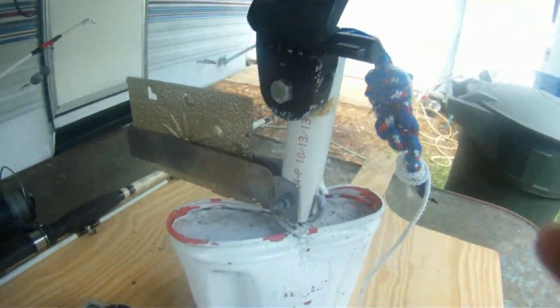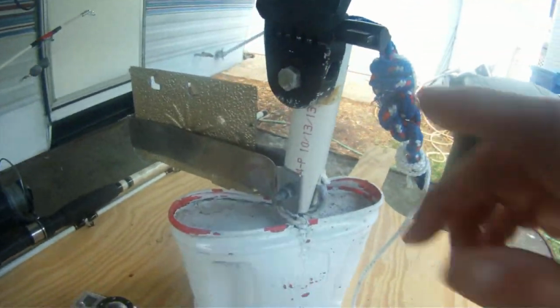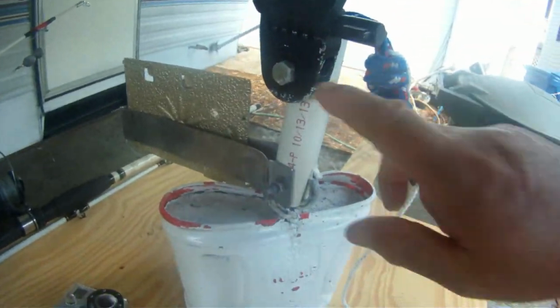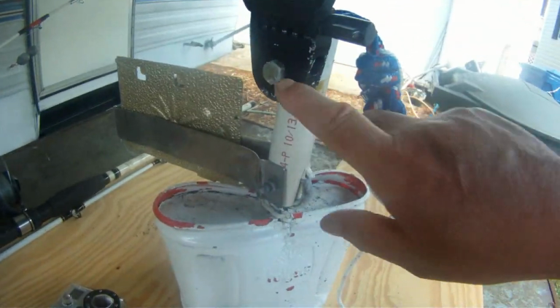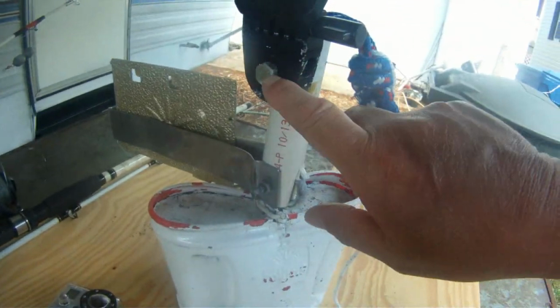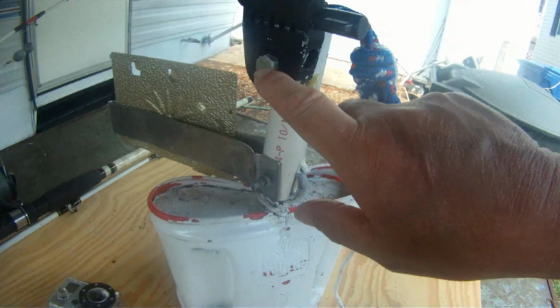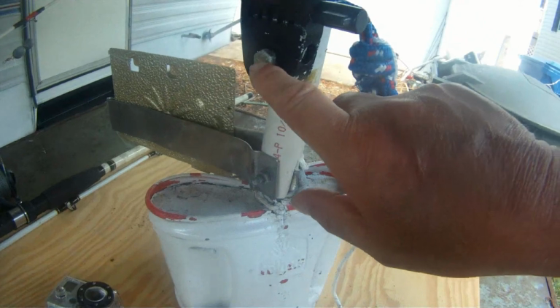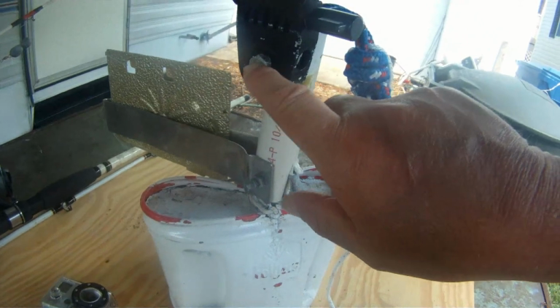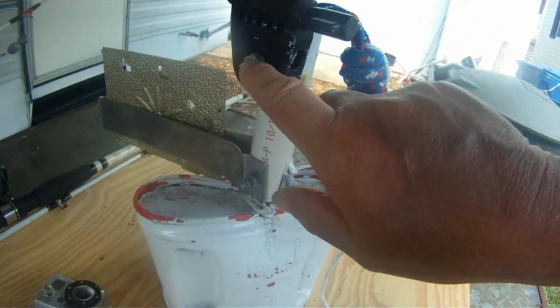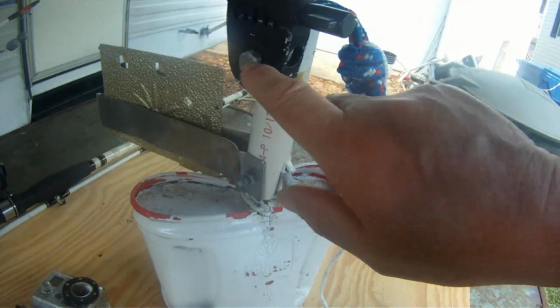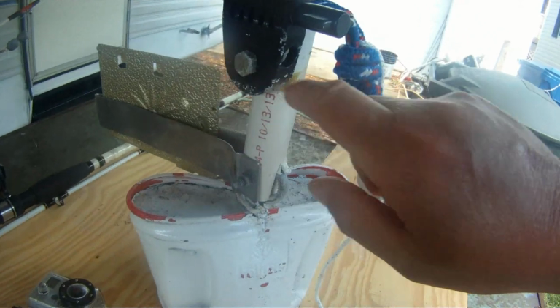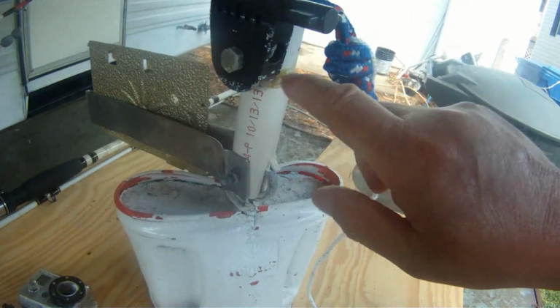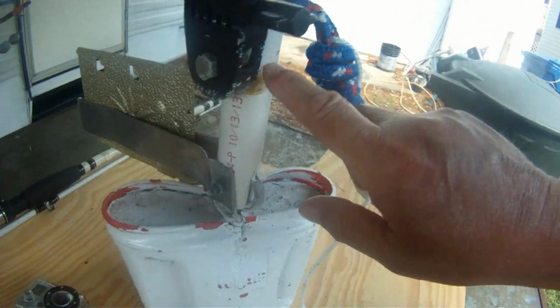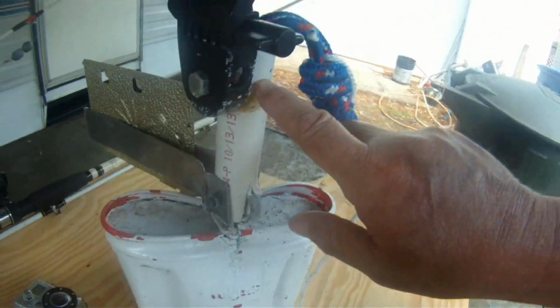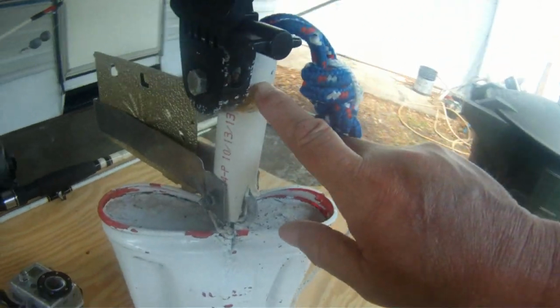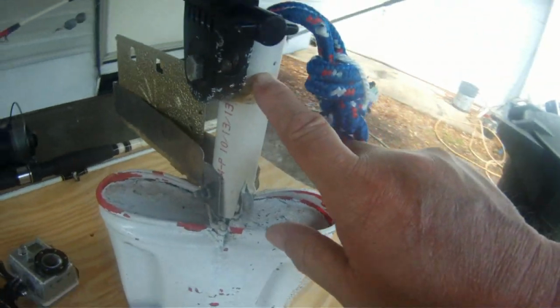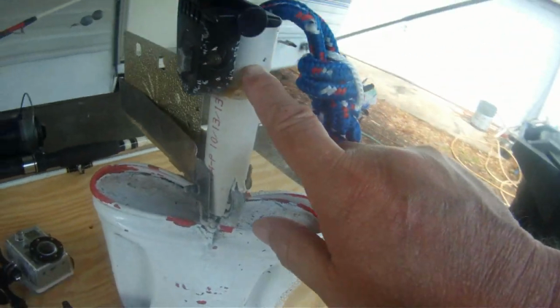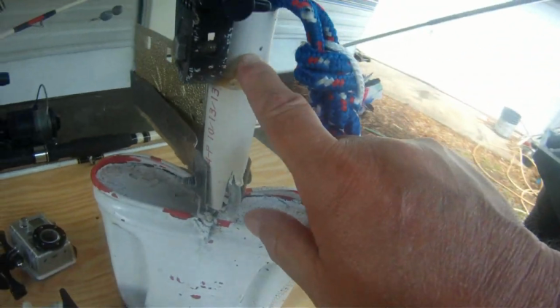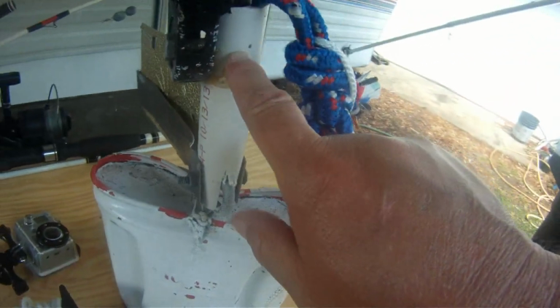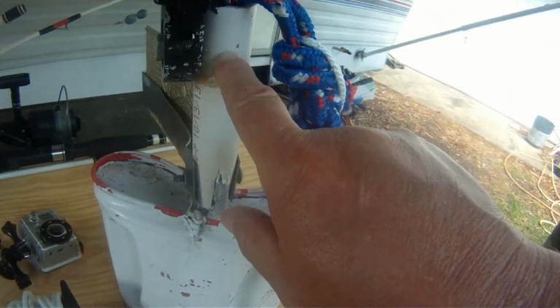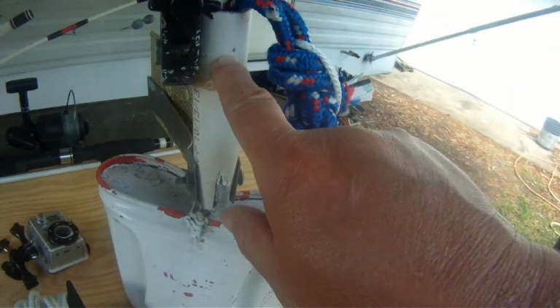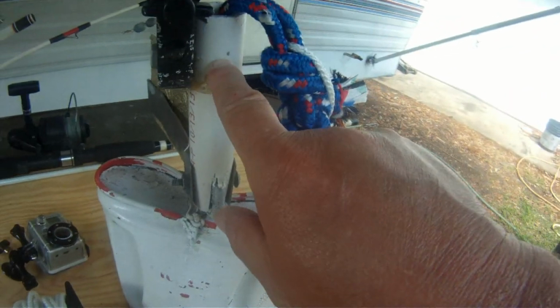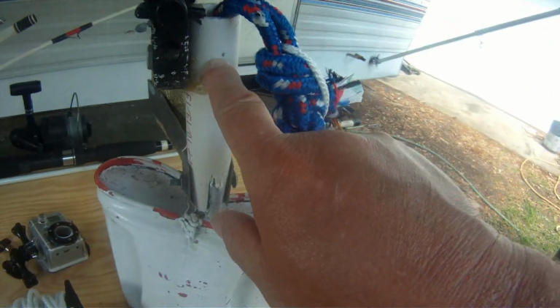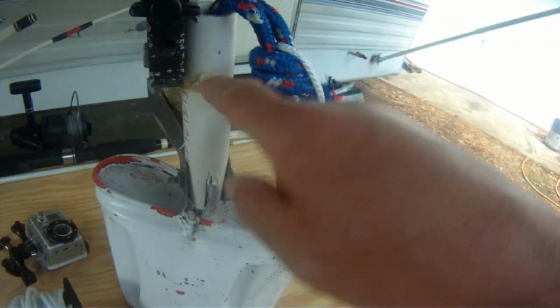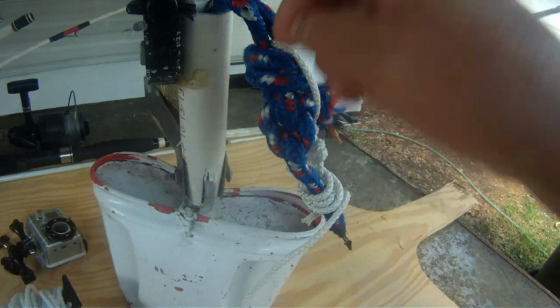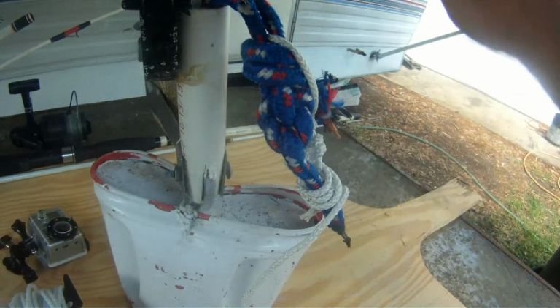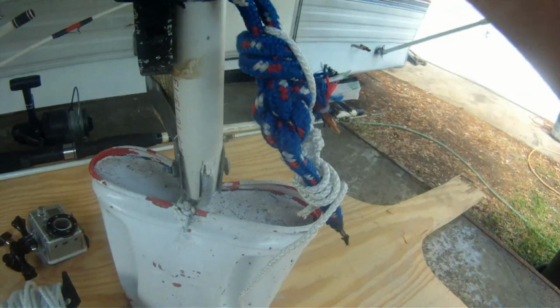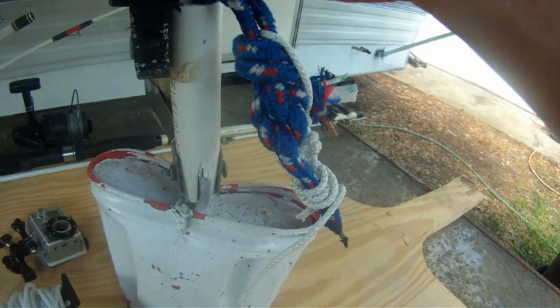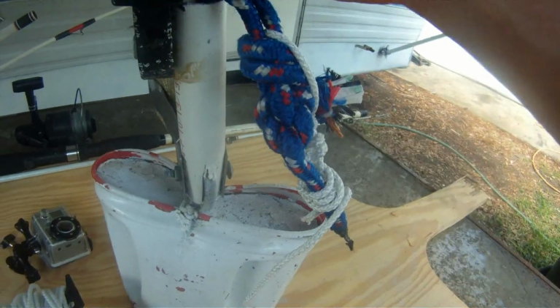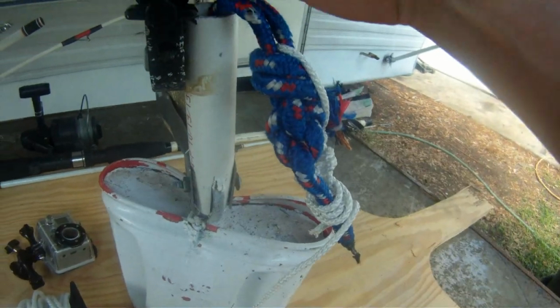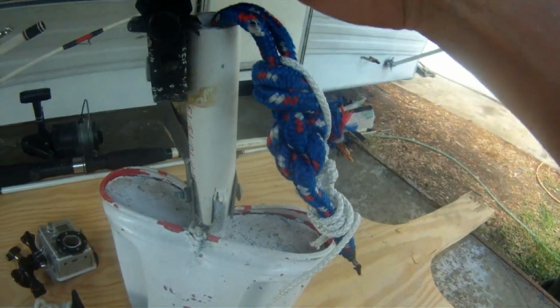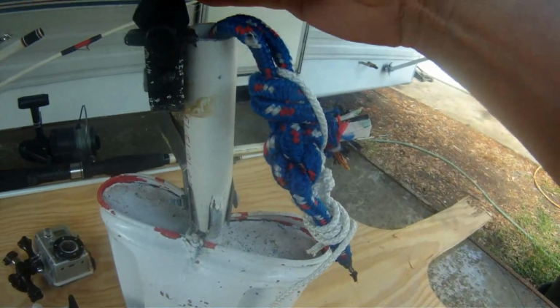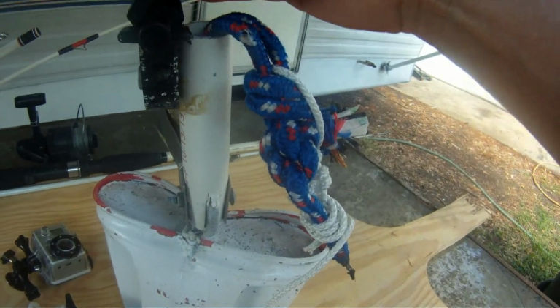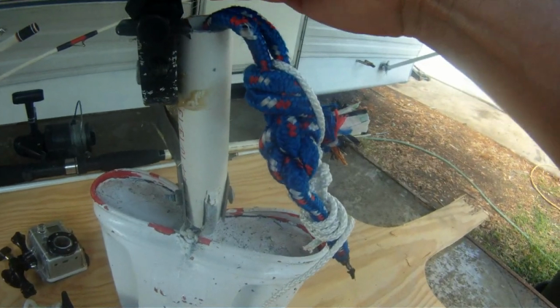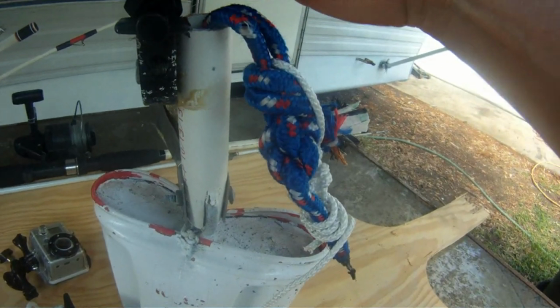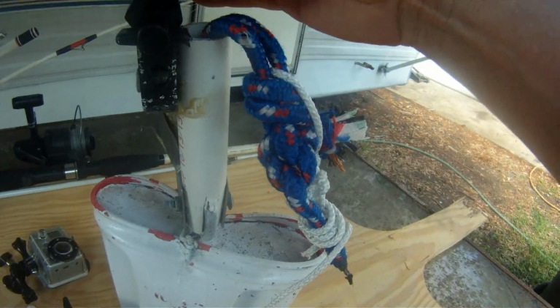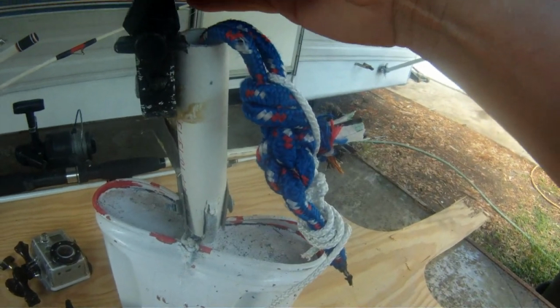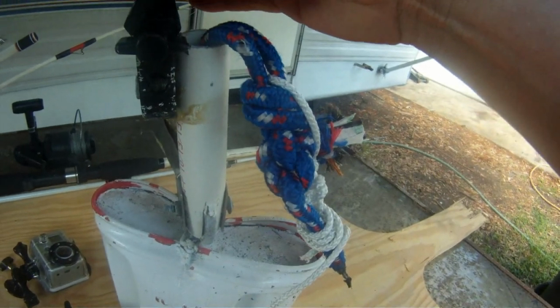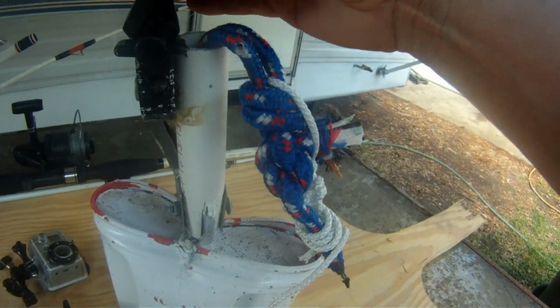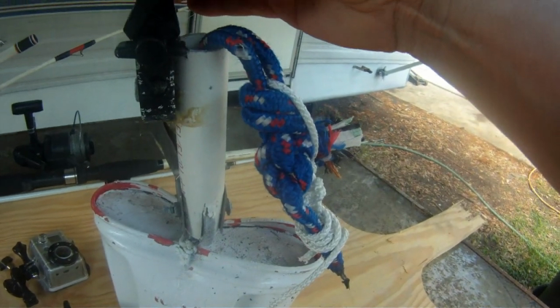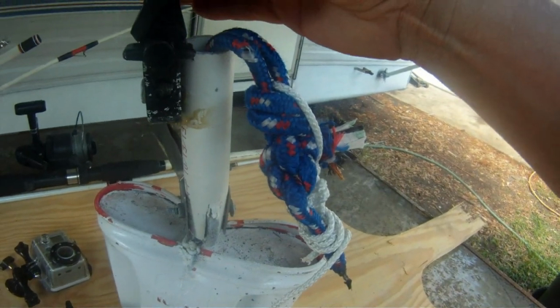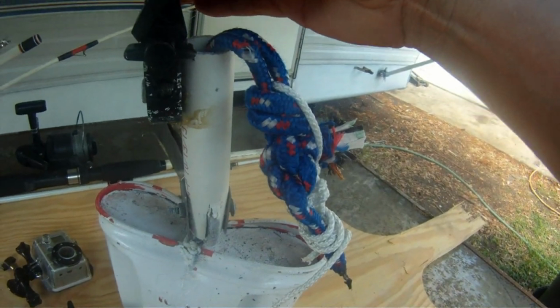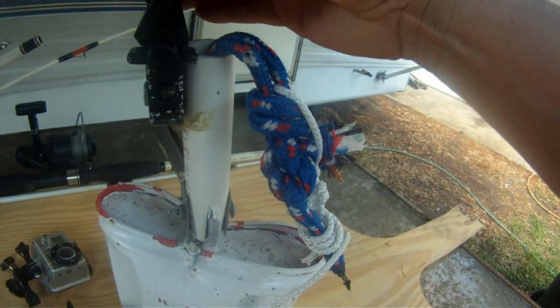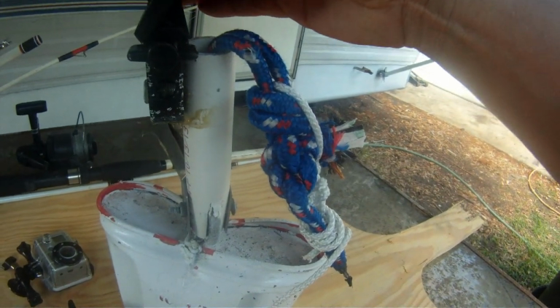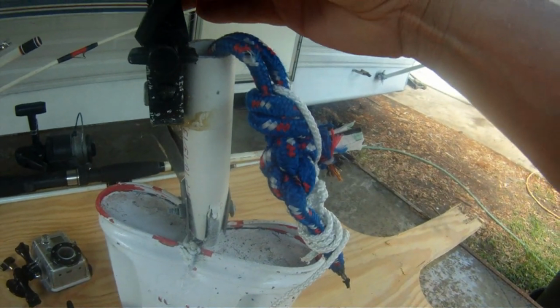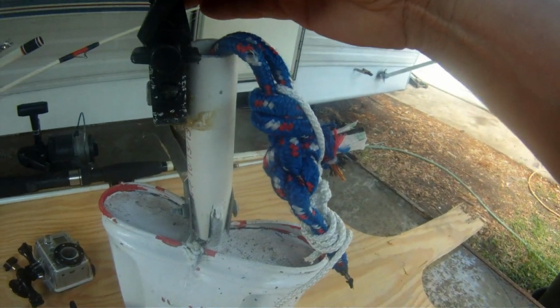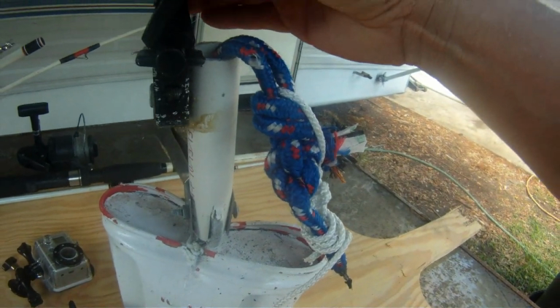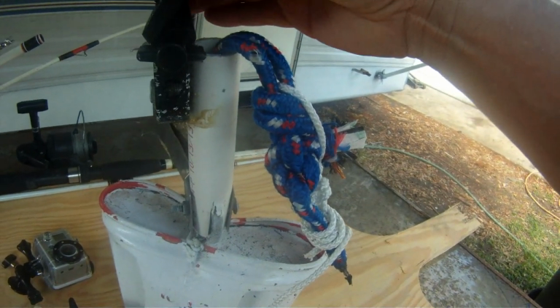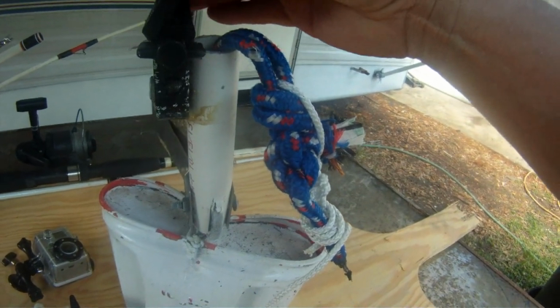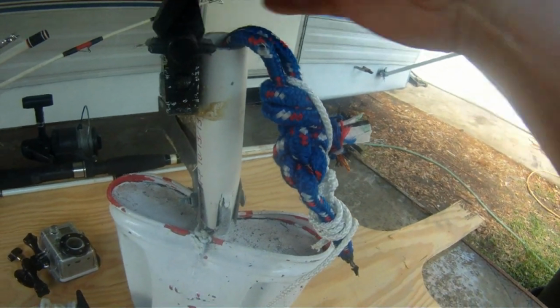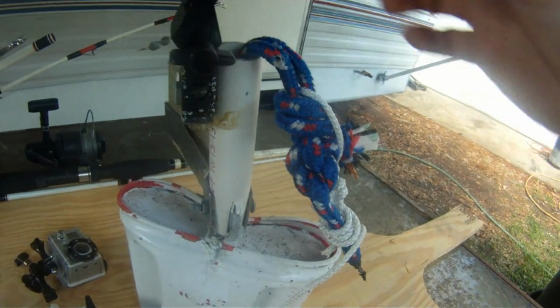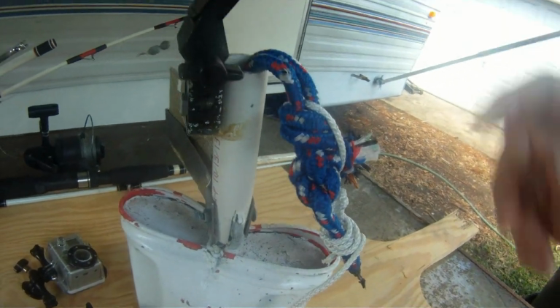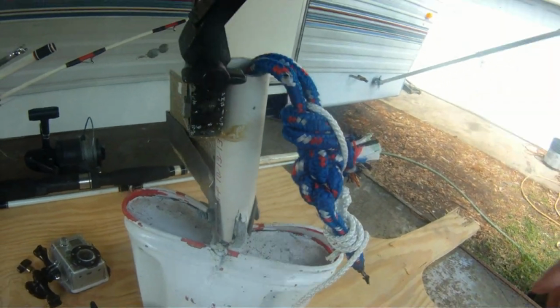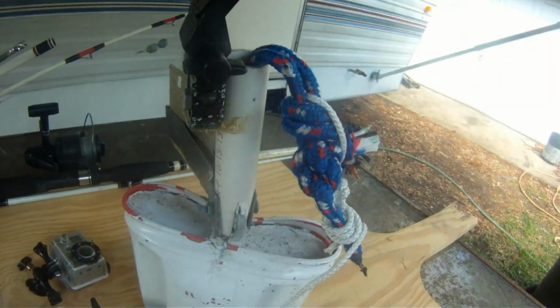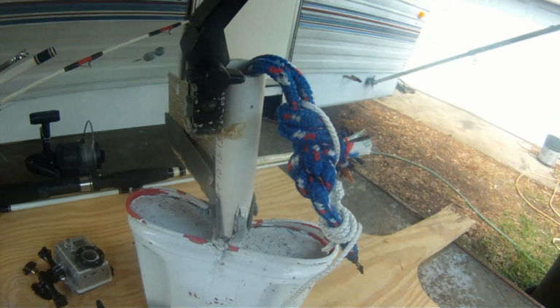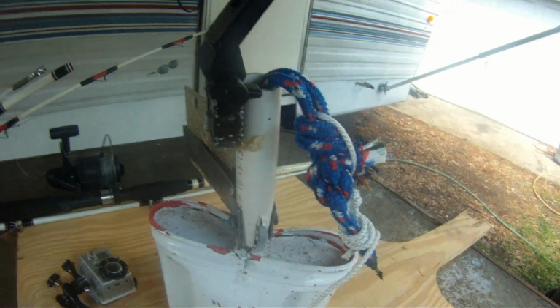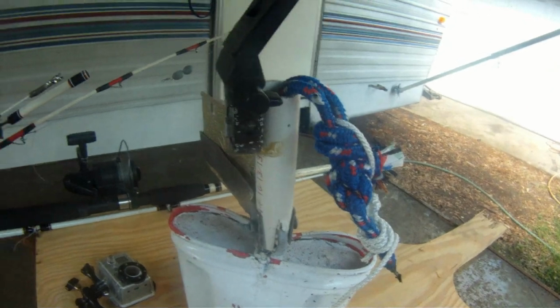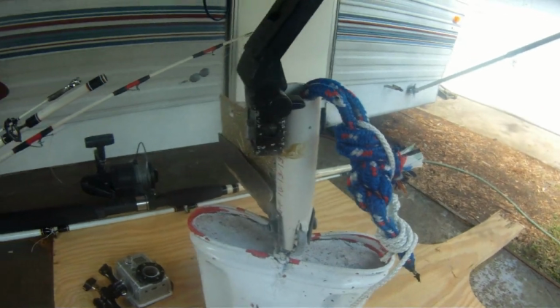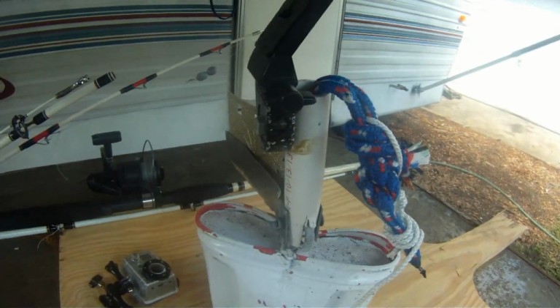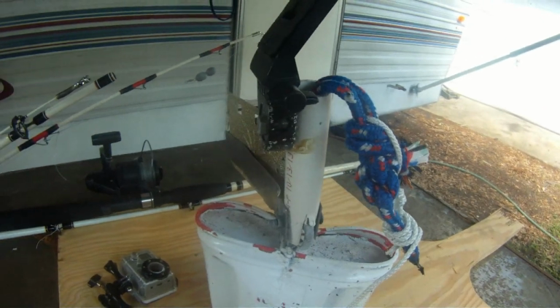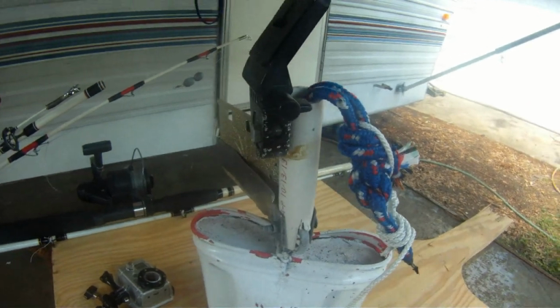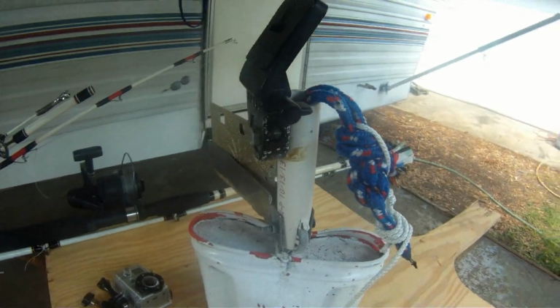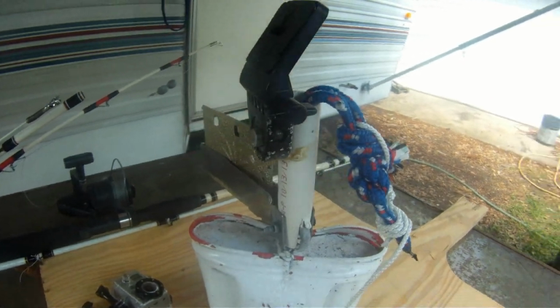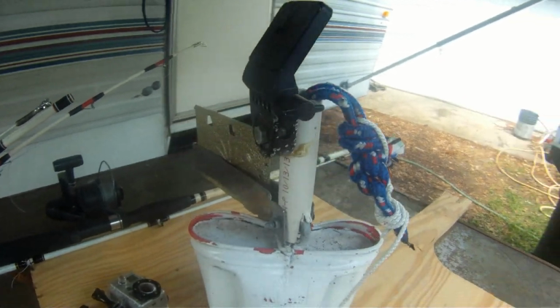This is bolted all the way through to the inside. It's a solid piece there so you shouldn't lose your camera.